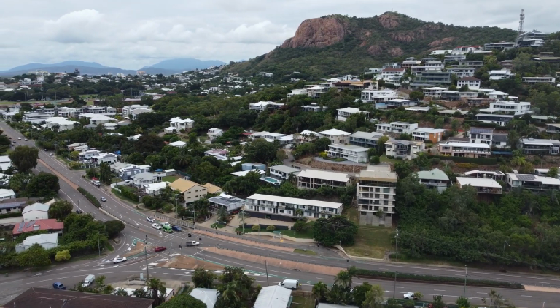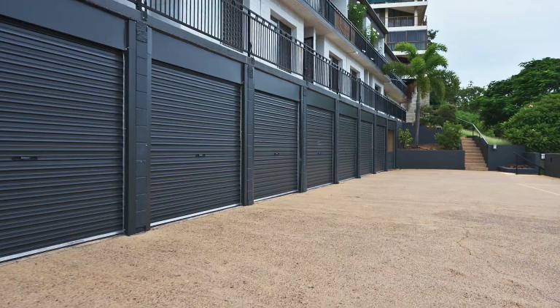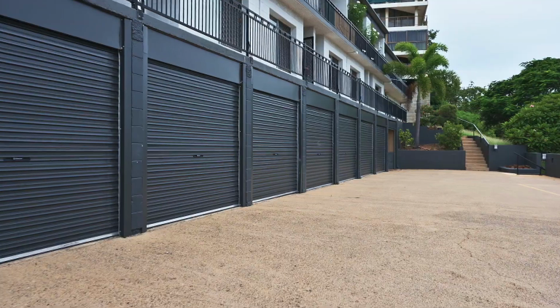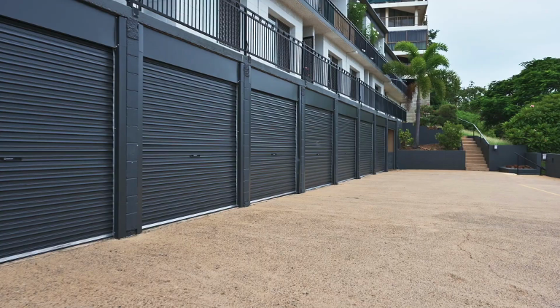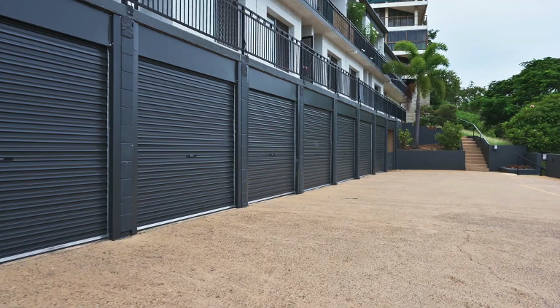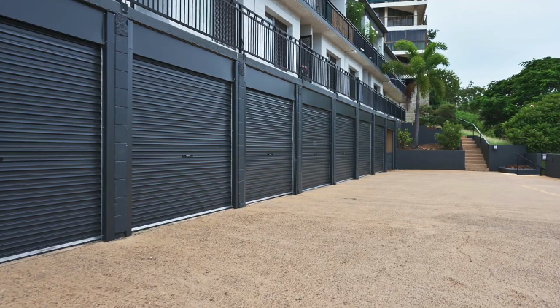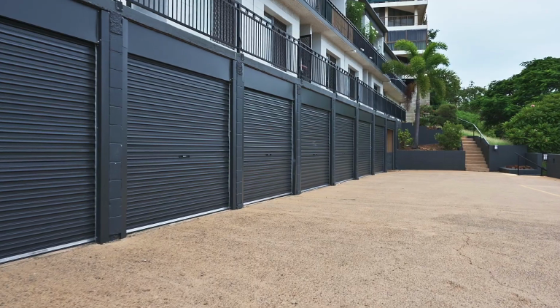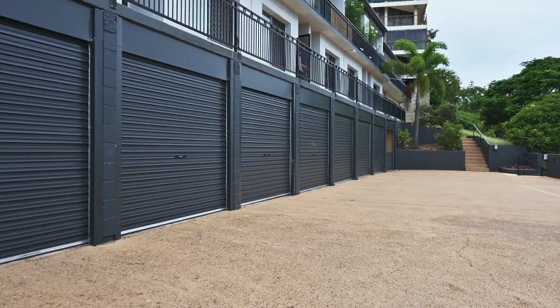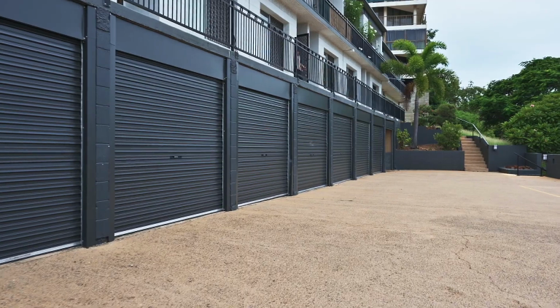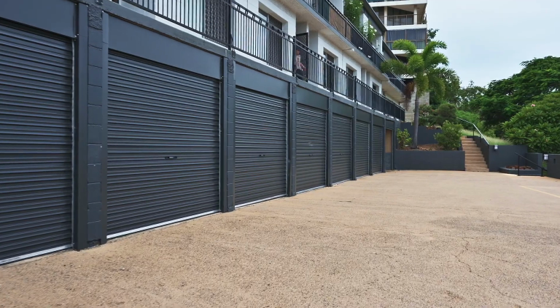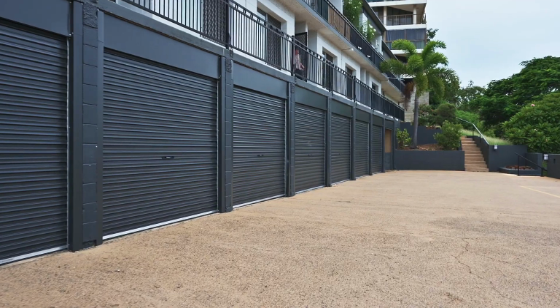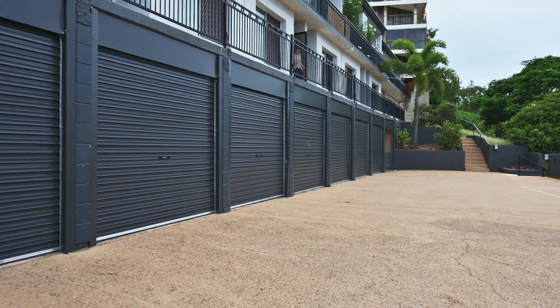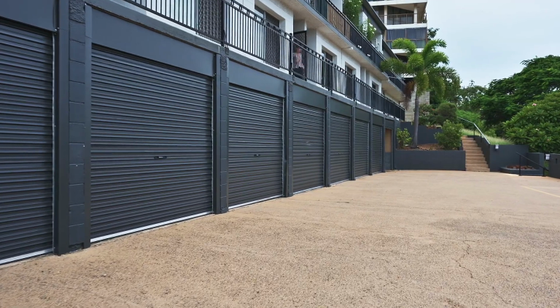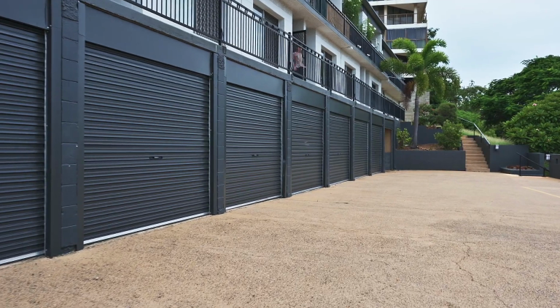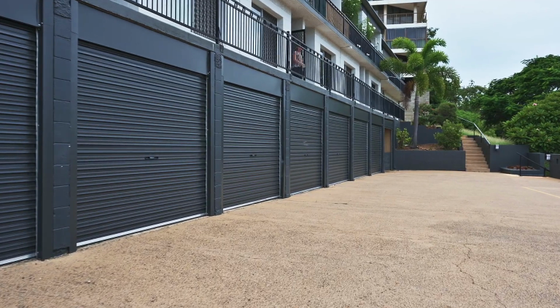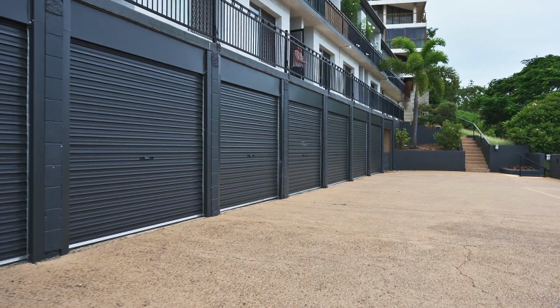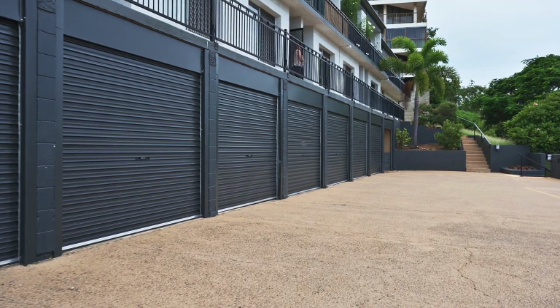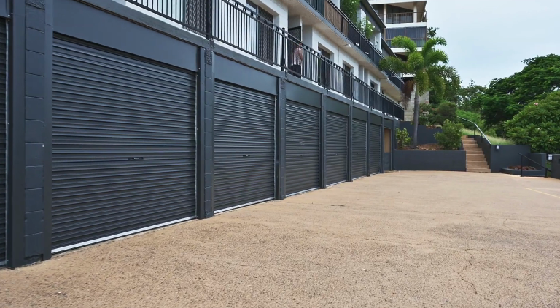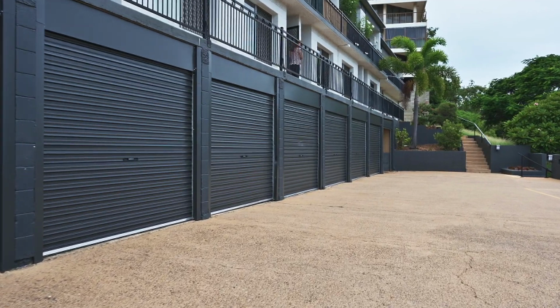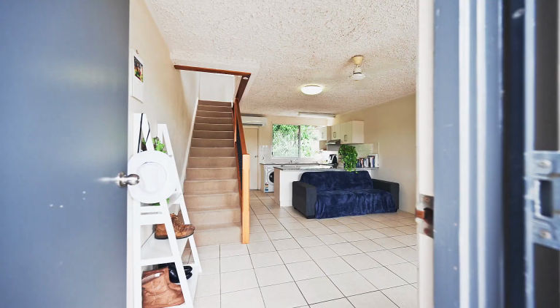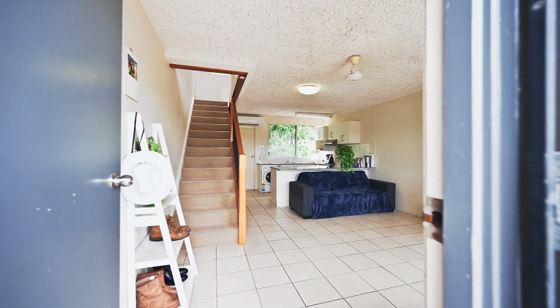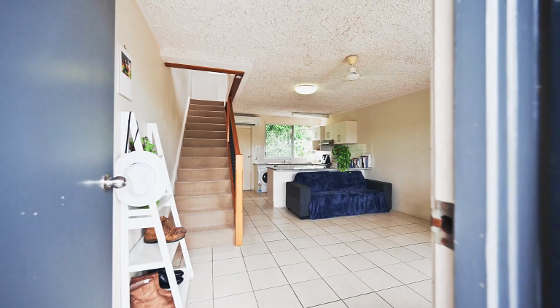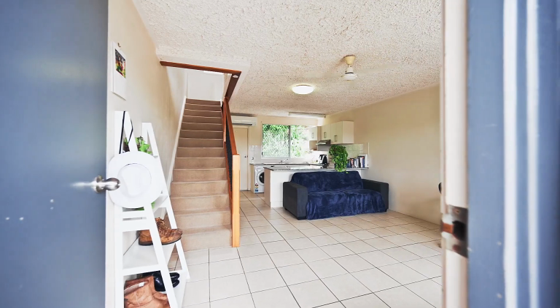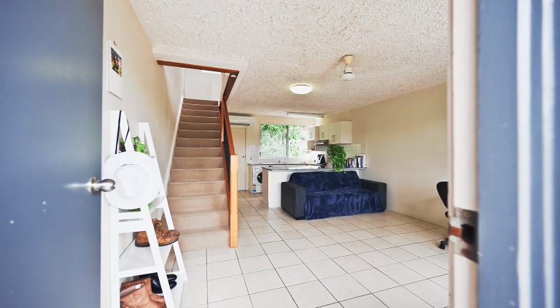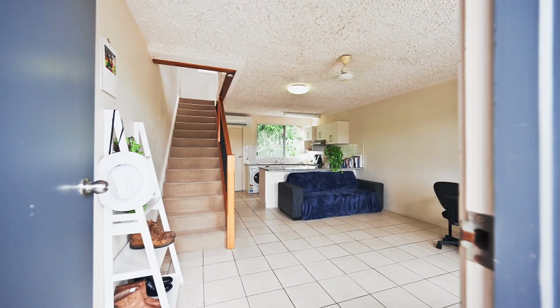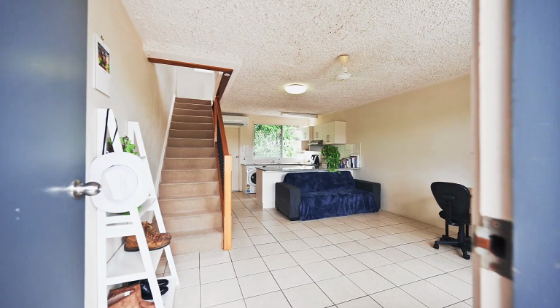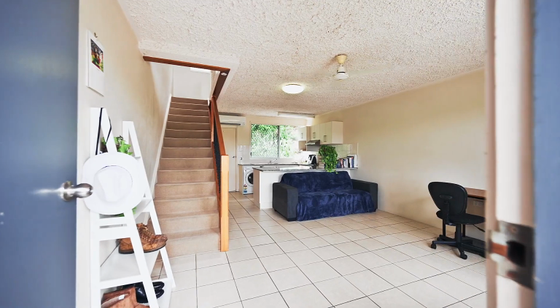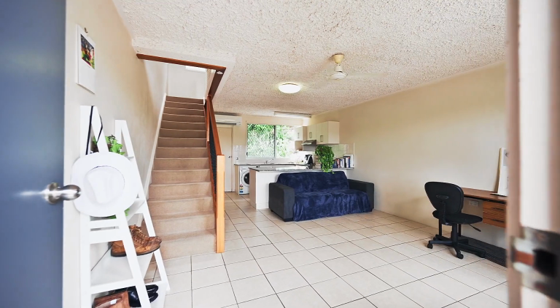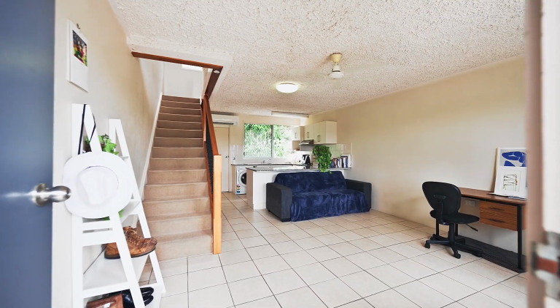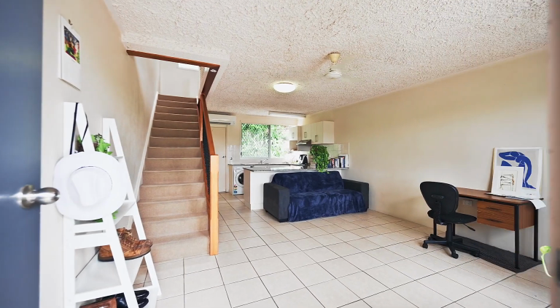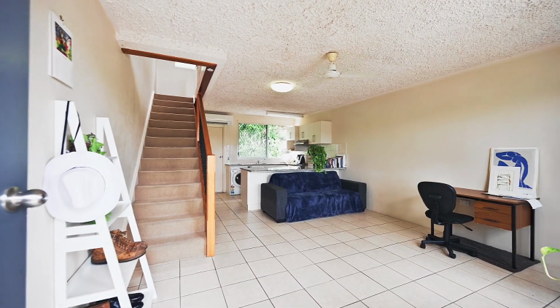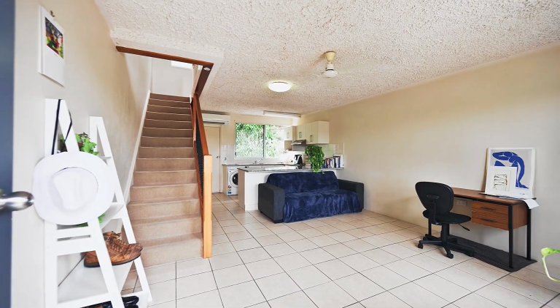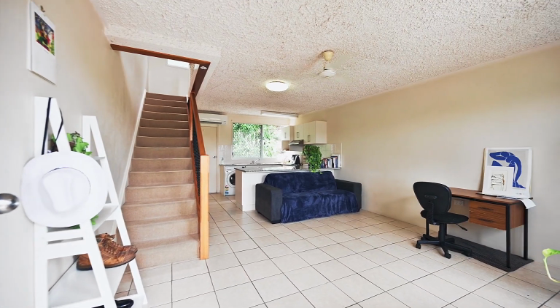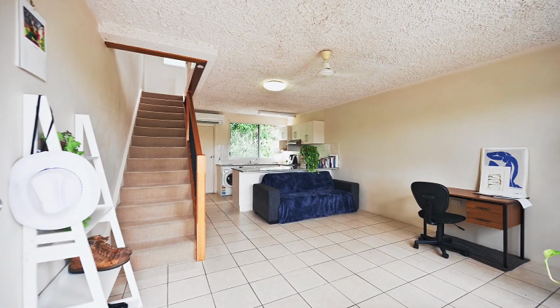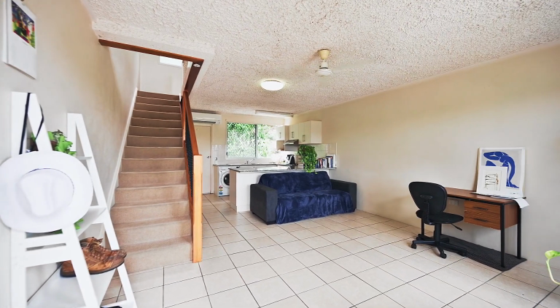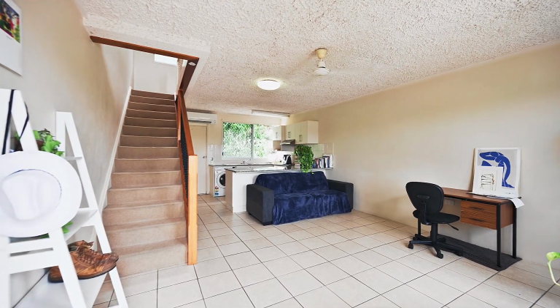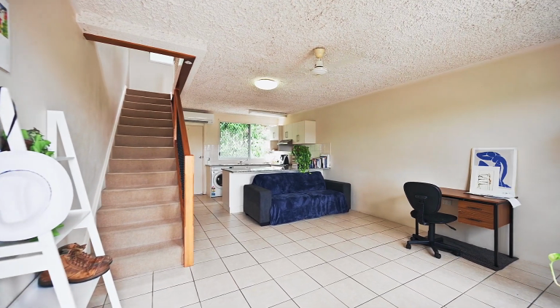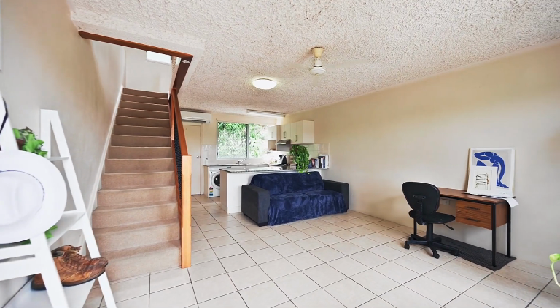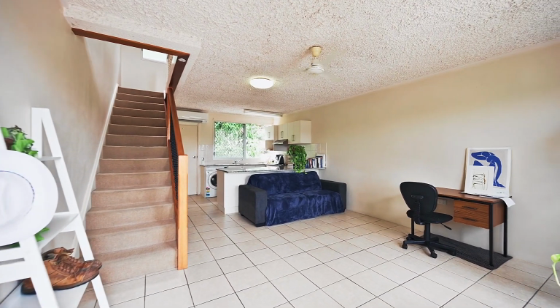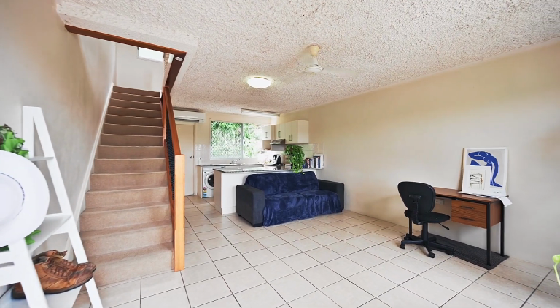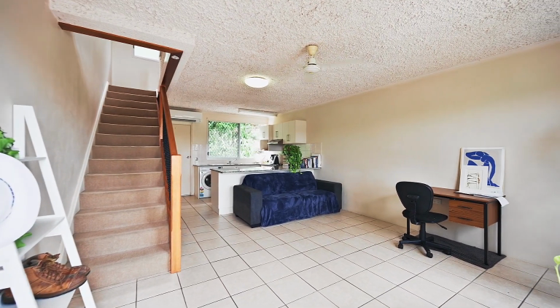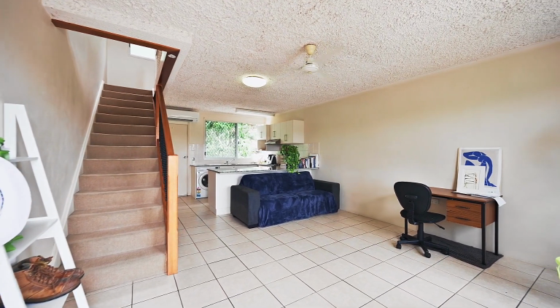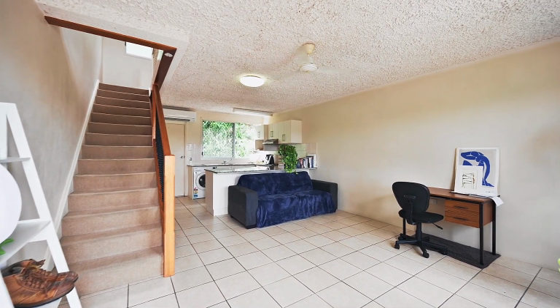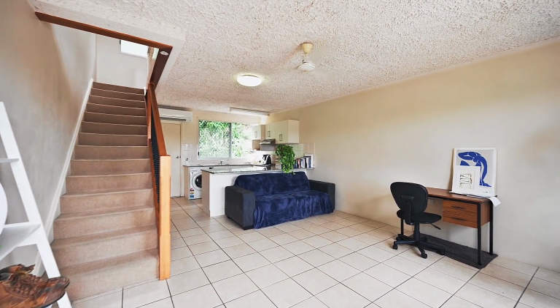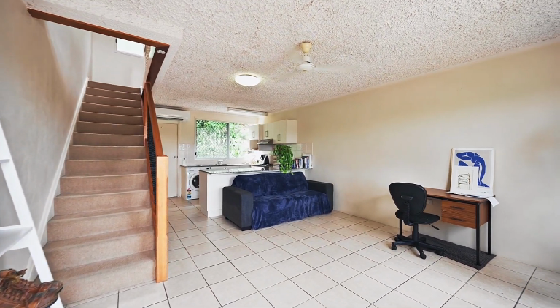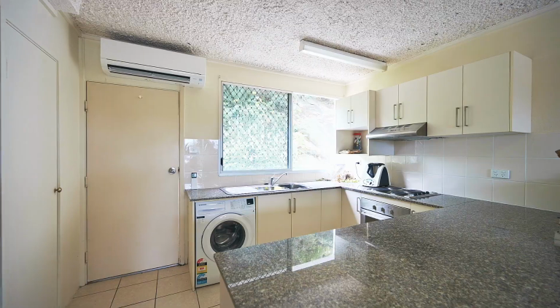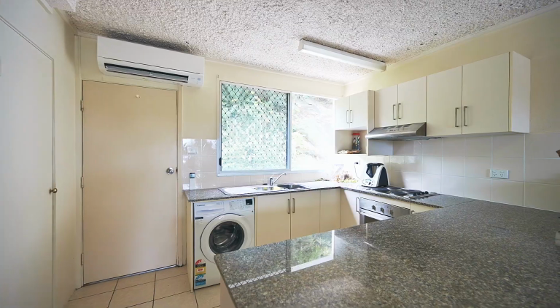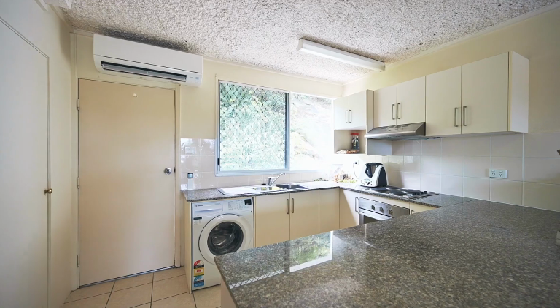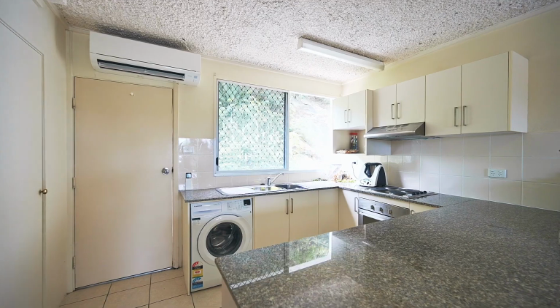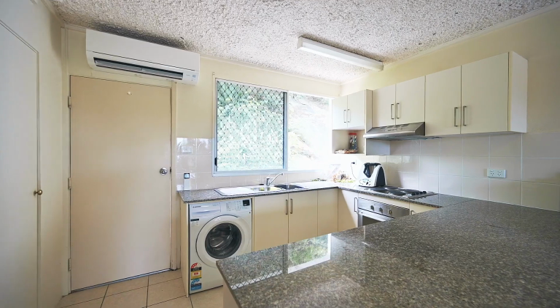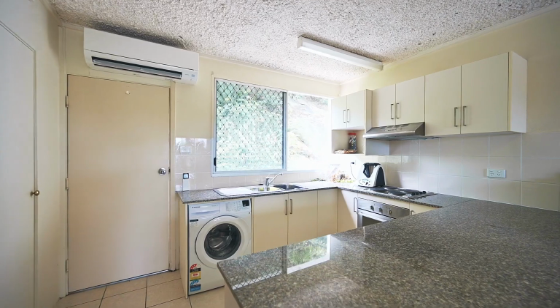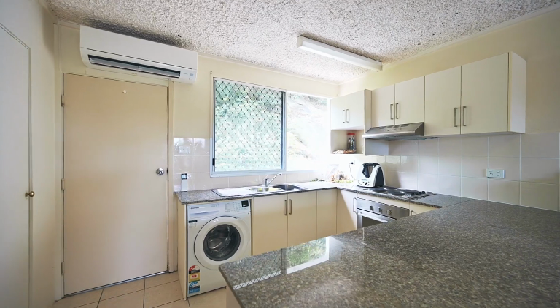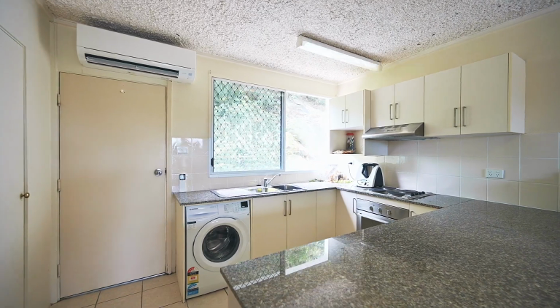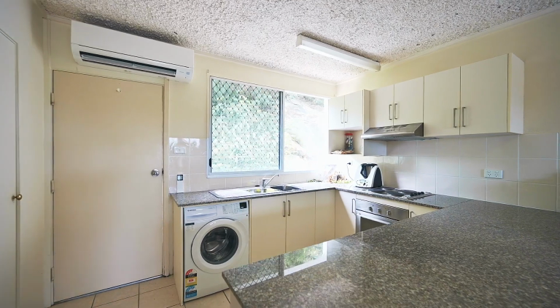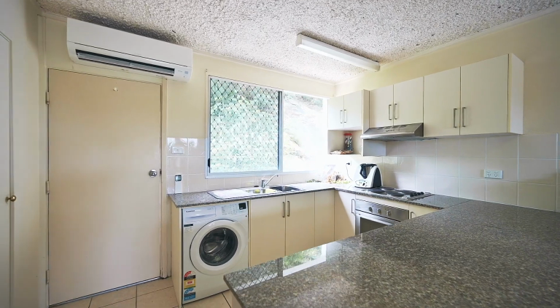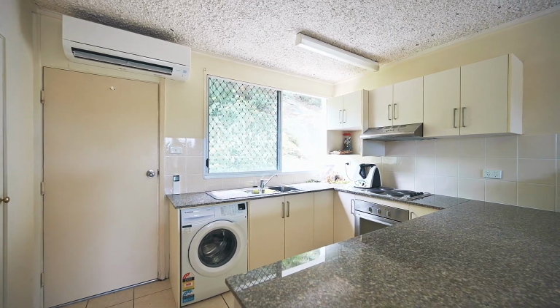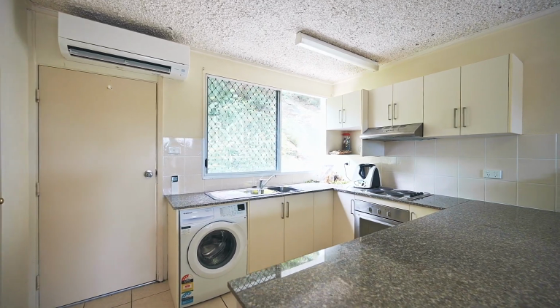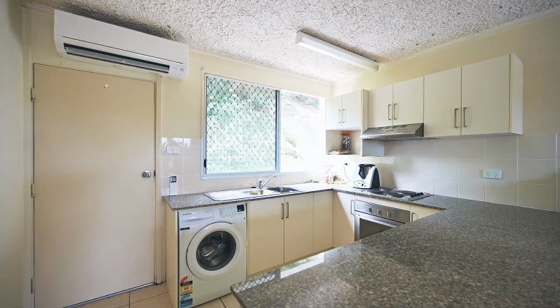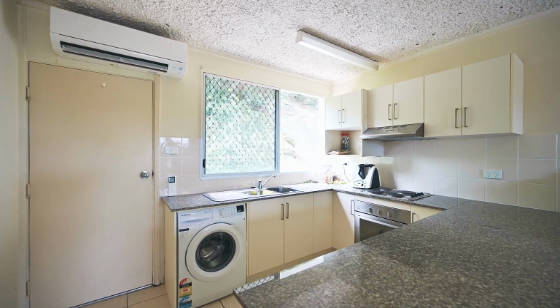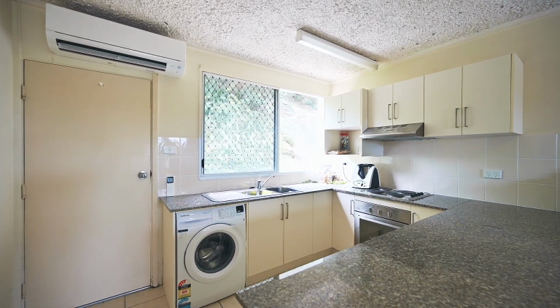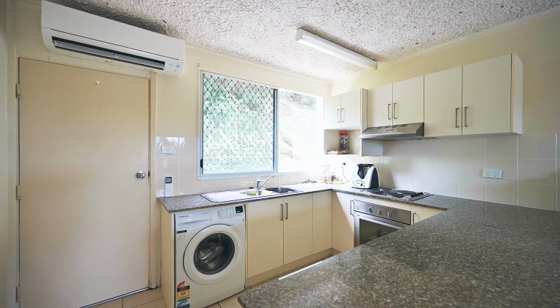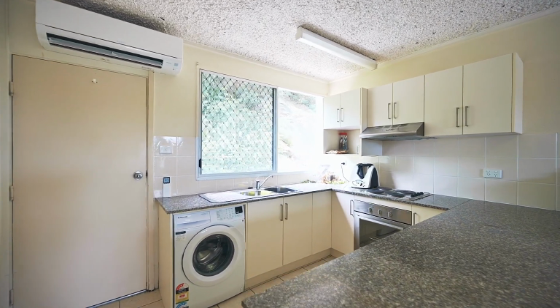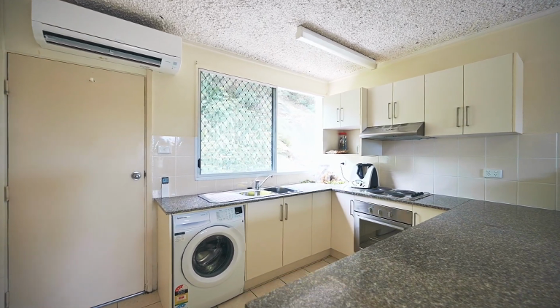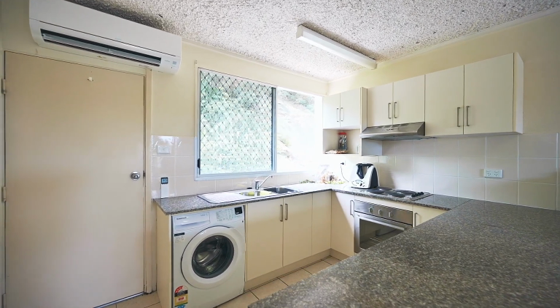The ground floor is dedicated to secure parking, while the first floor features a spacious lounge and dining area as well as a well-appointed kitchen complete with stone bench tops.